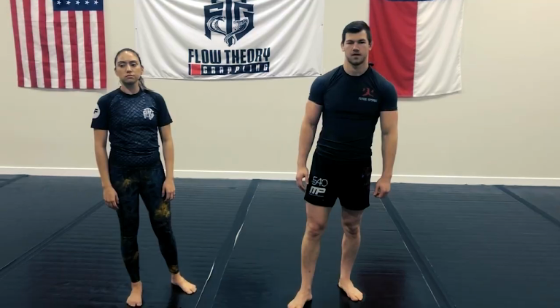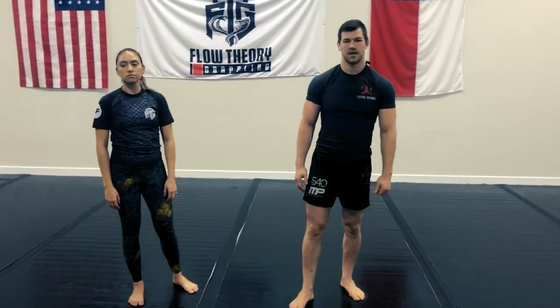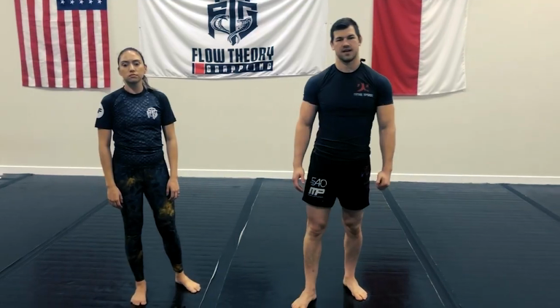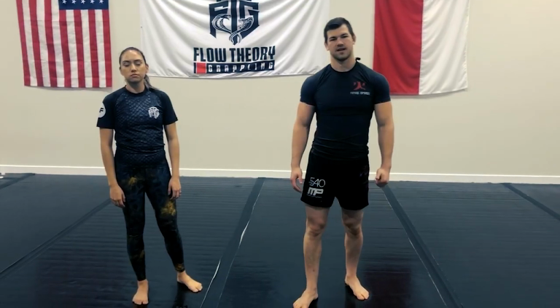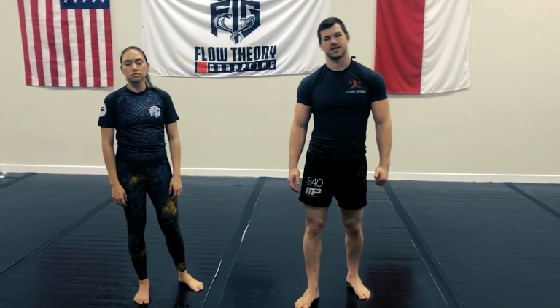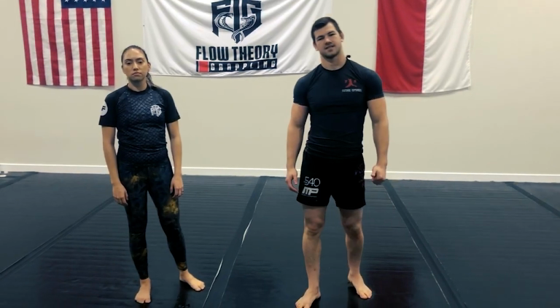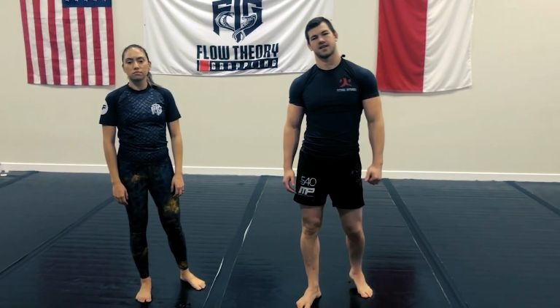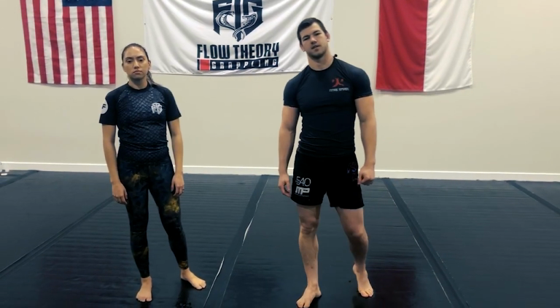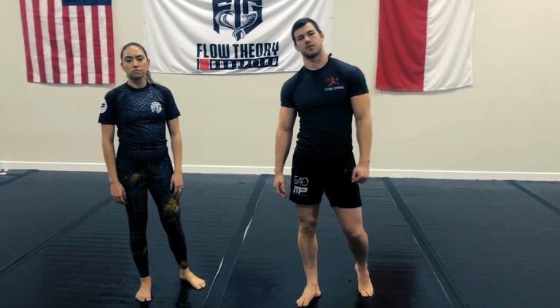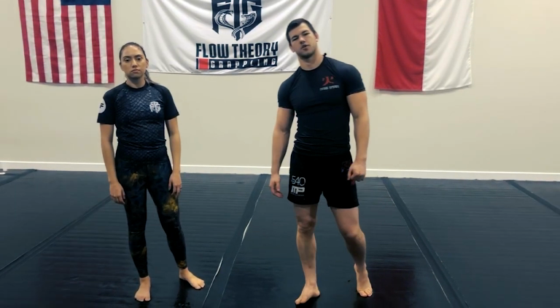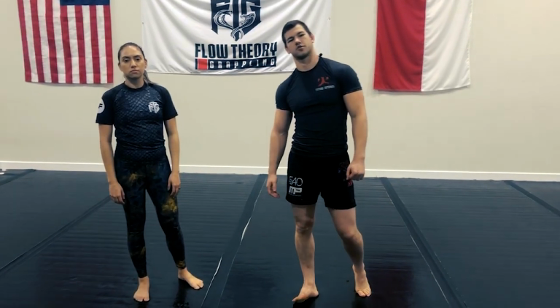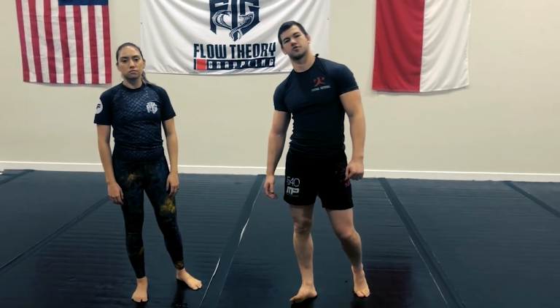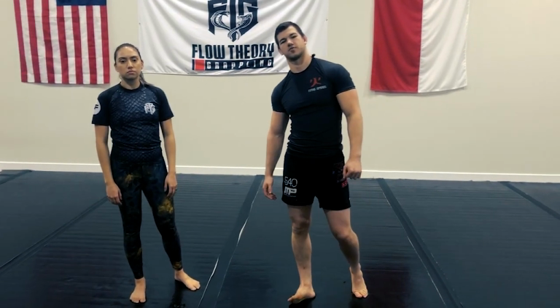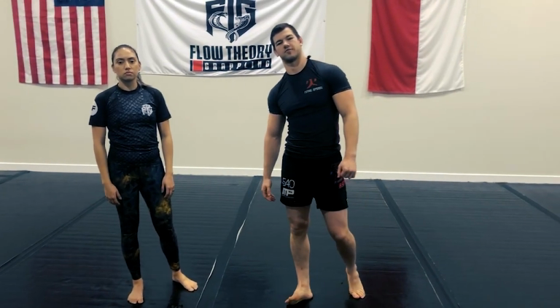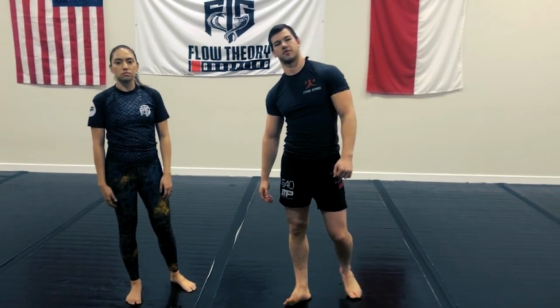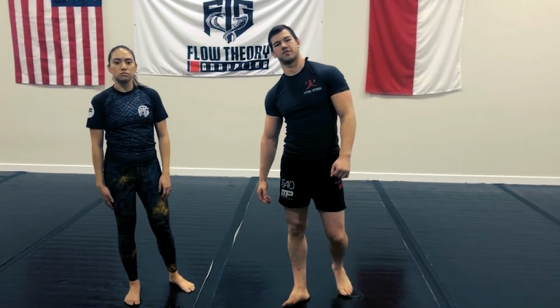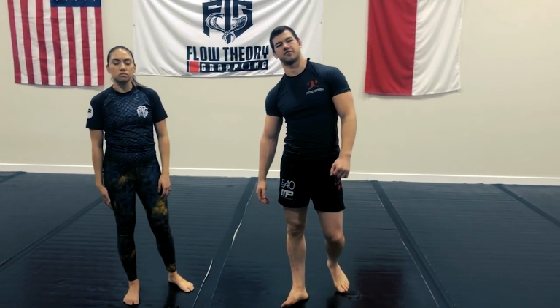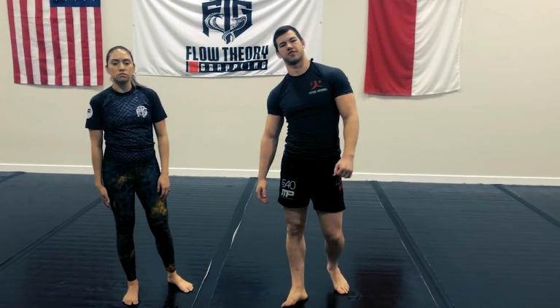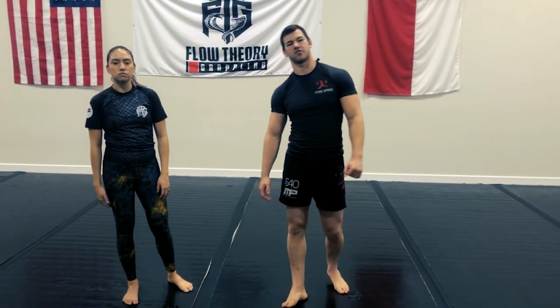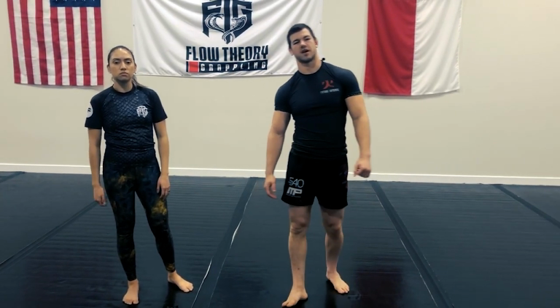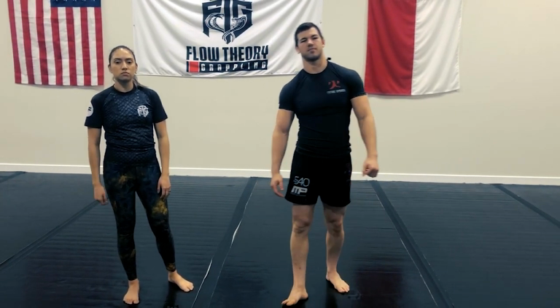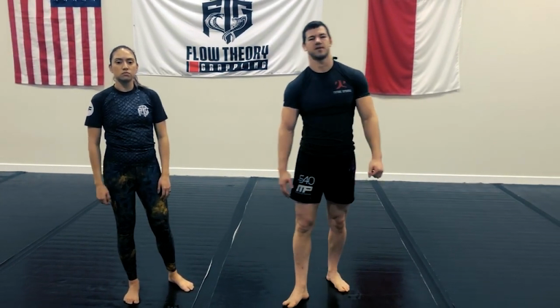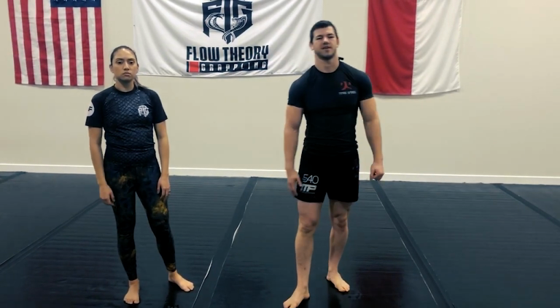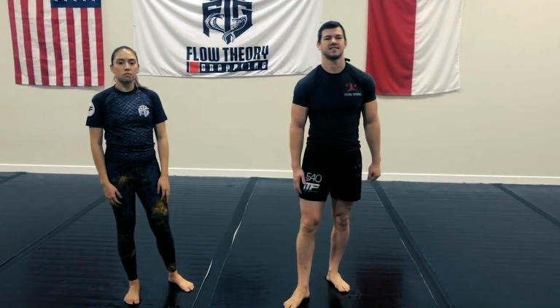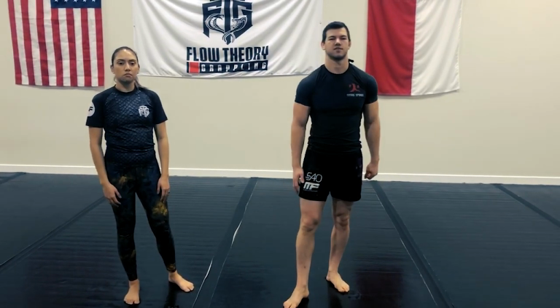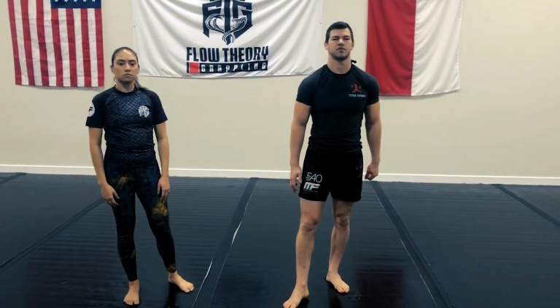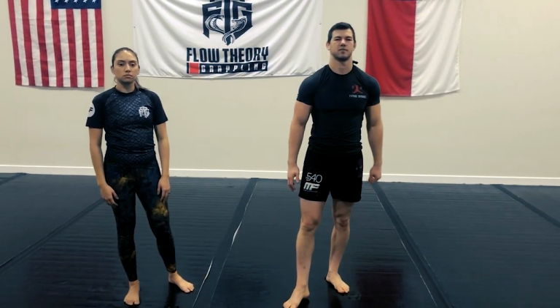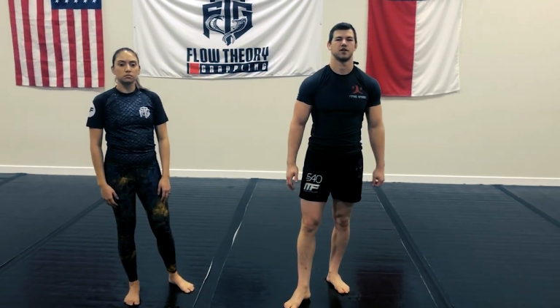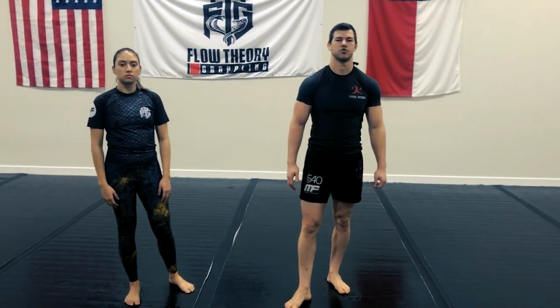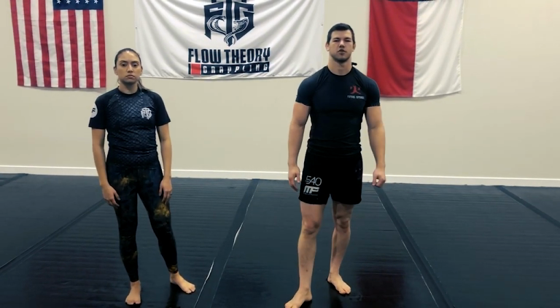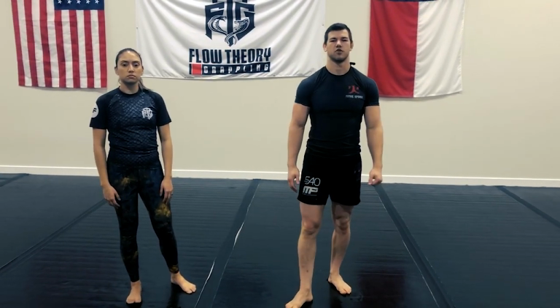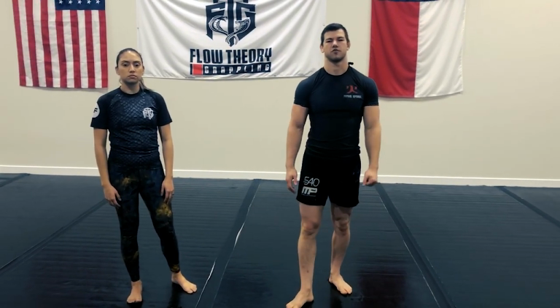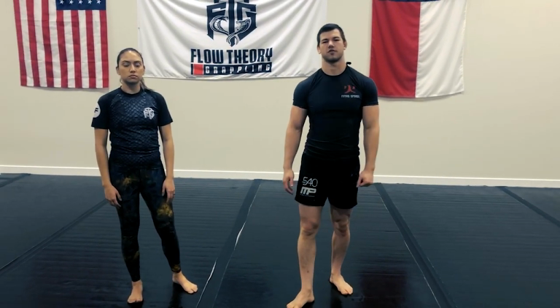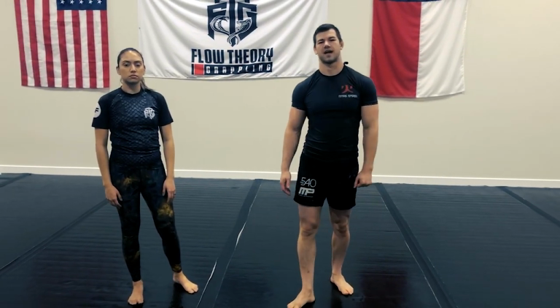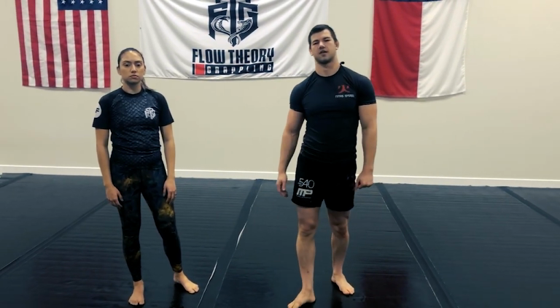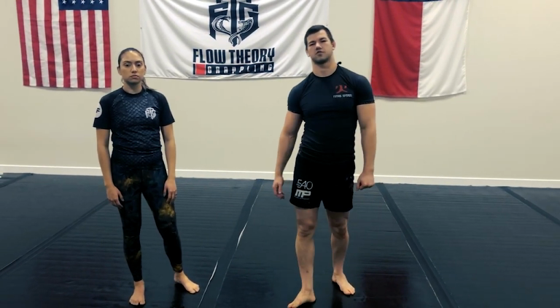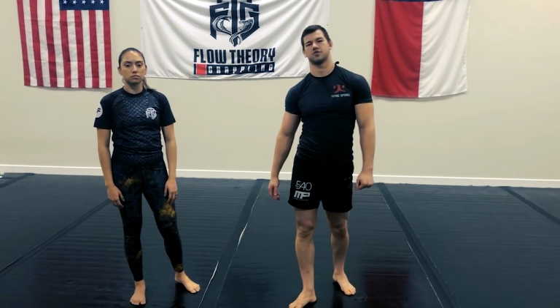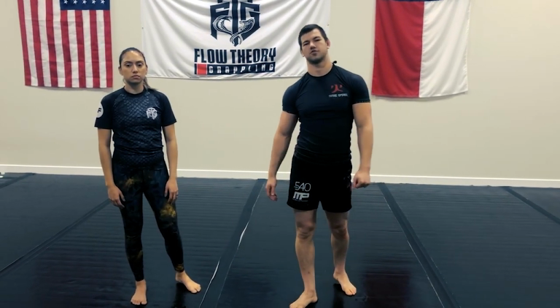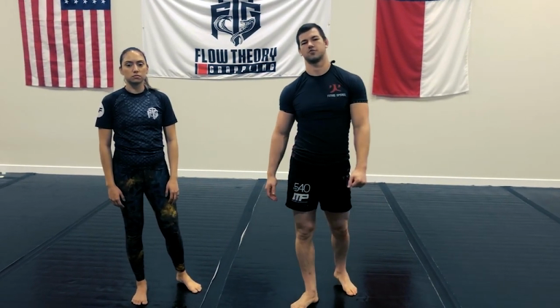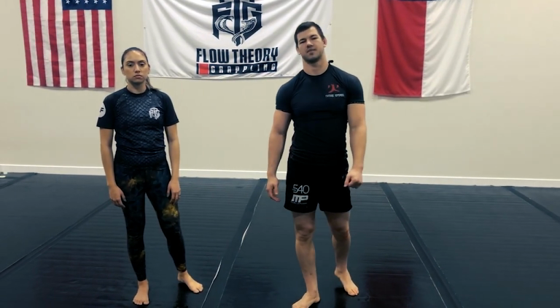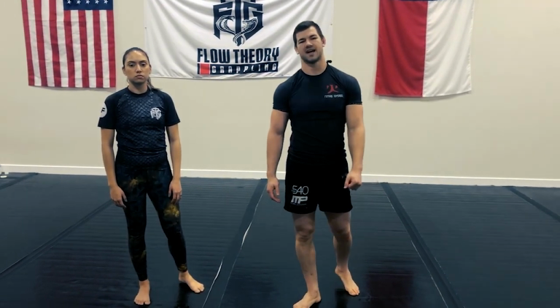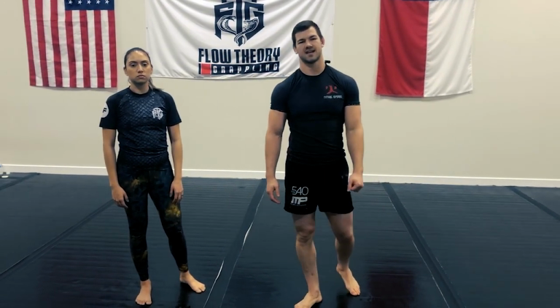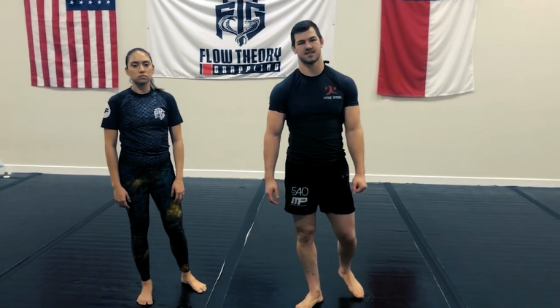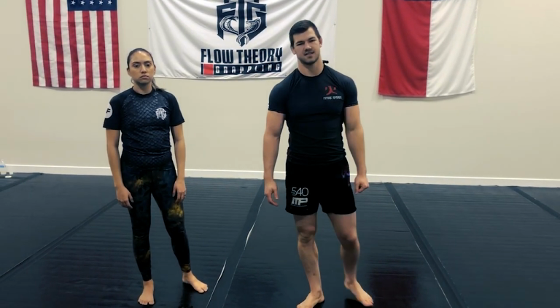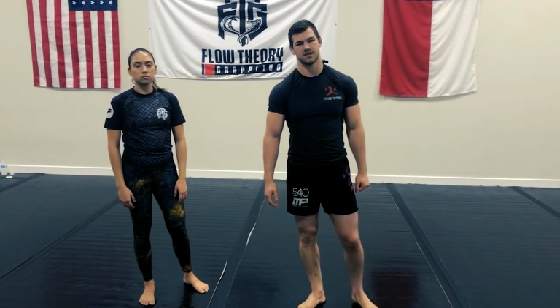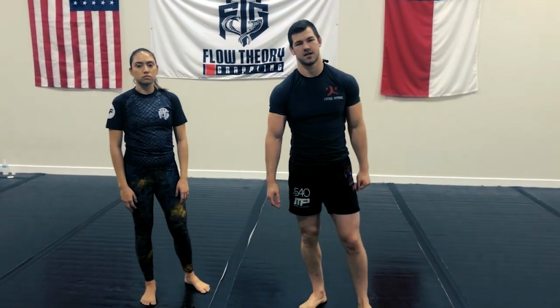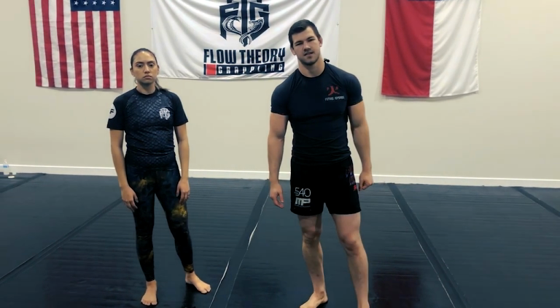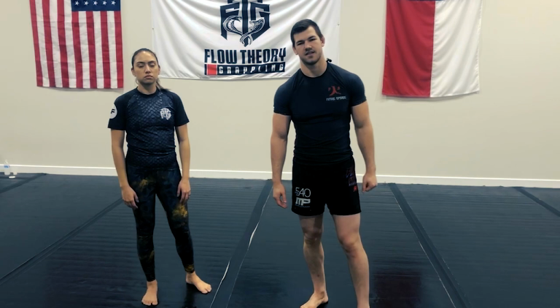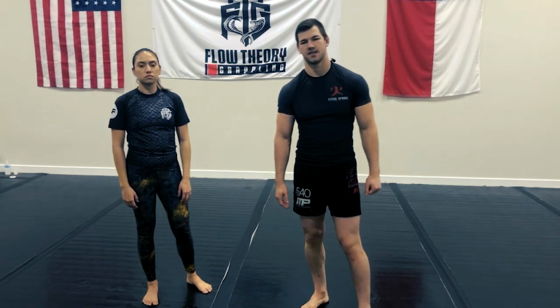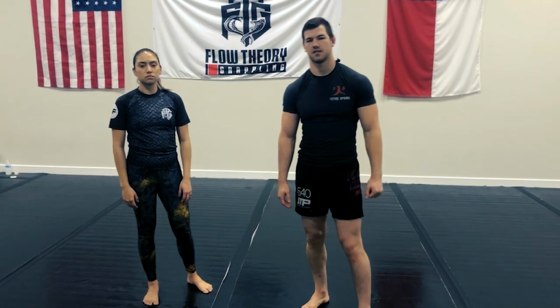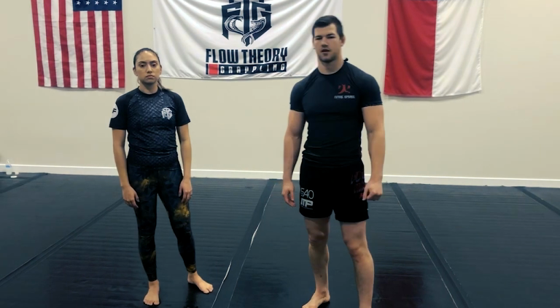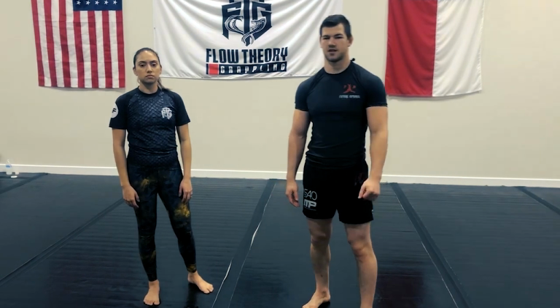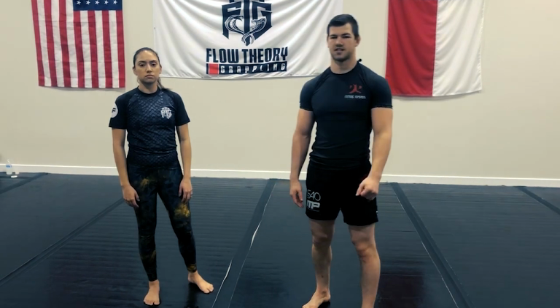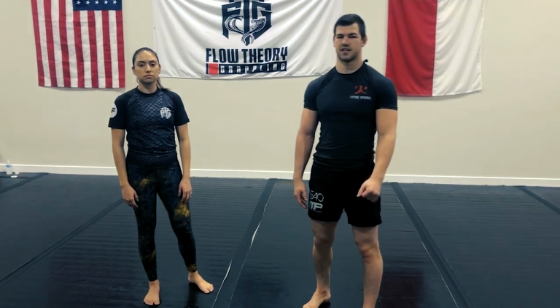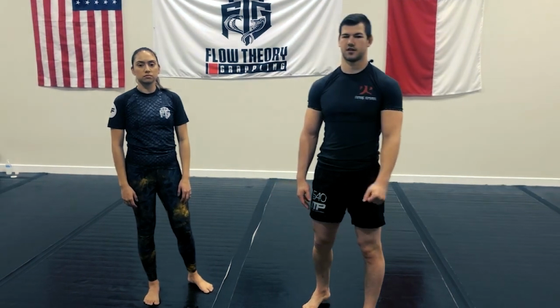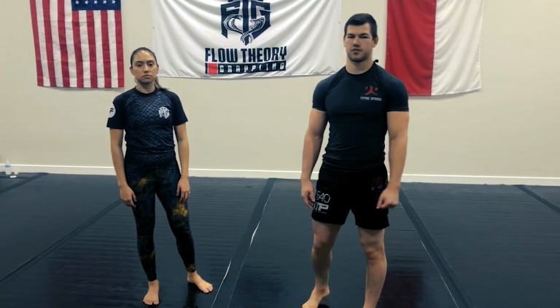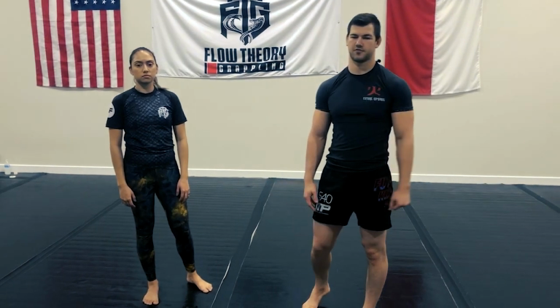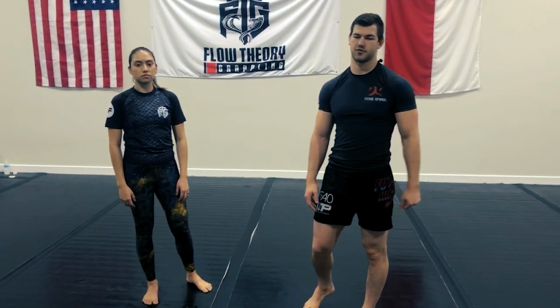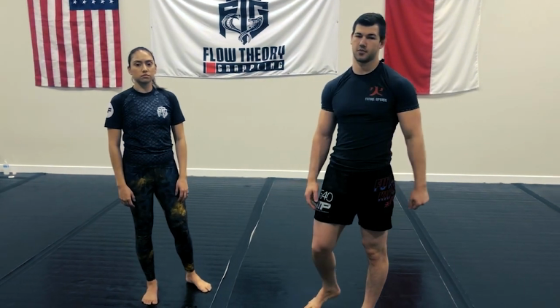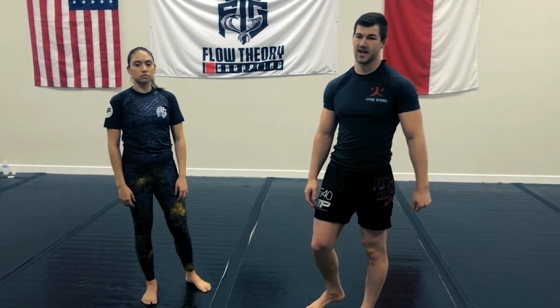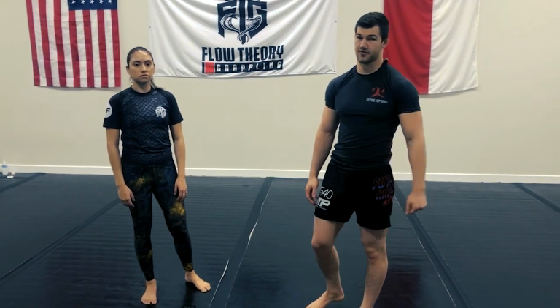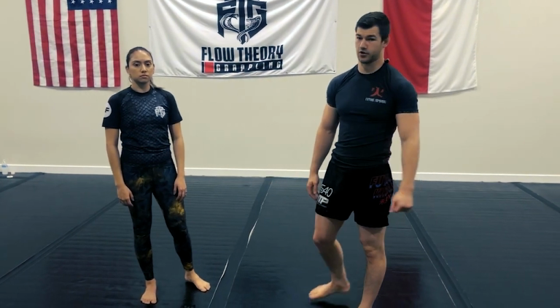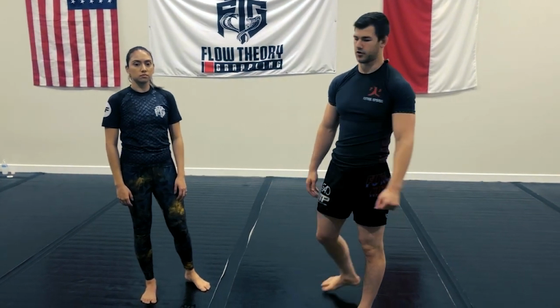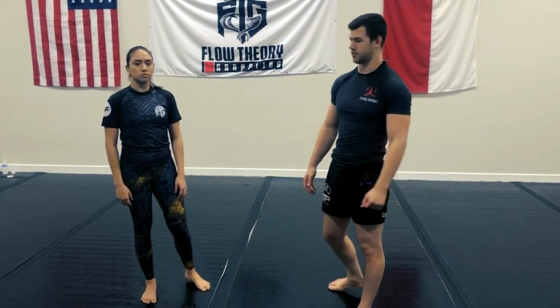Hey guys, Caleb Yonkers with Flow Theory Grappling. Today we're going to be going over how to pass the lockdown from half guard.